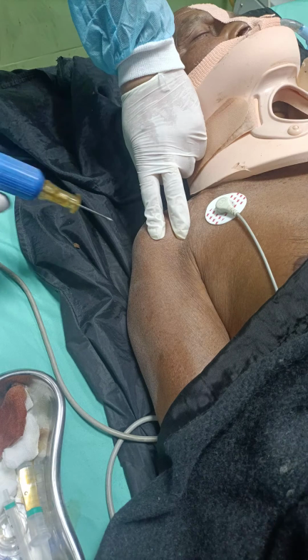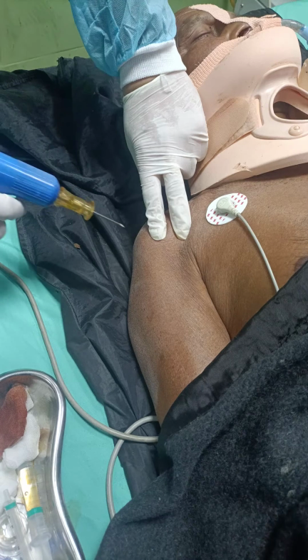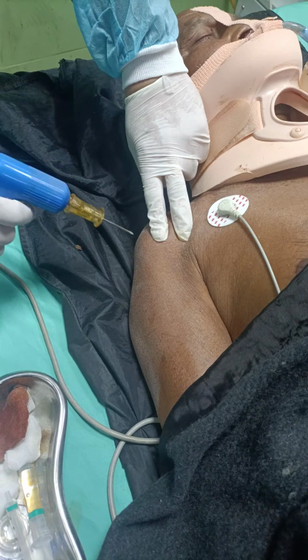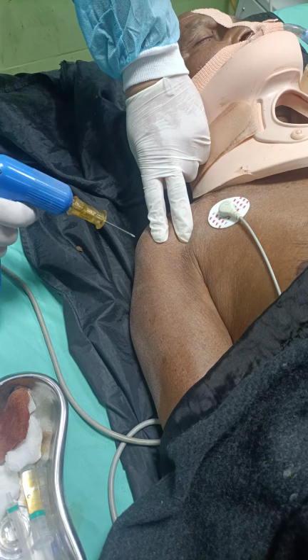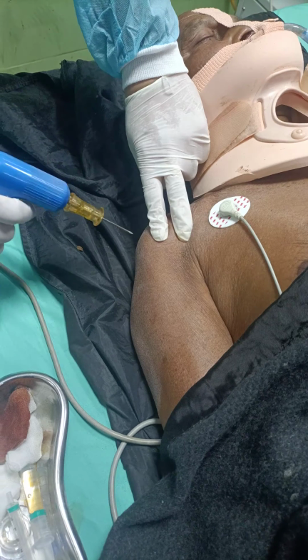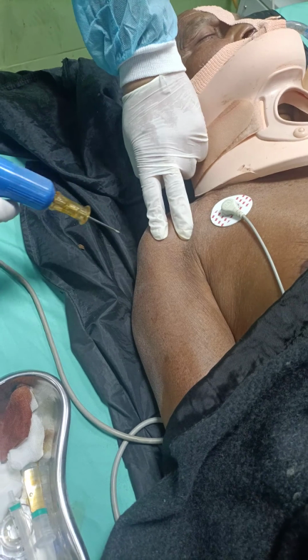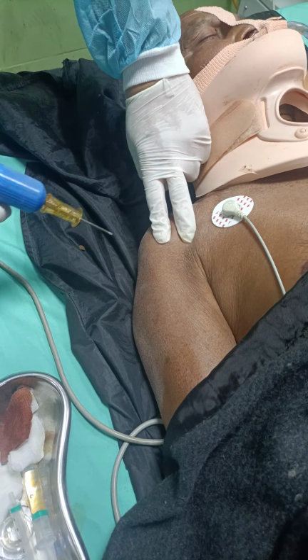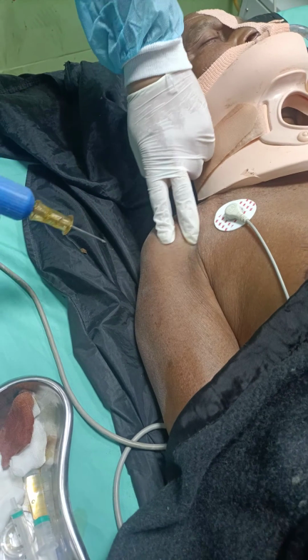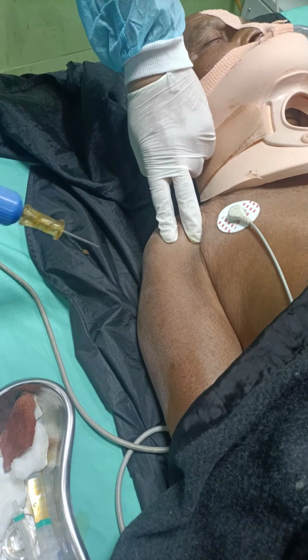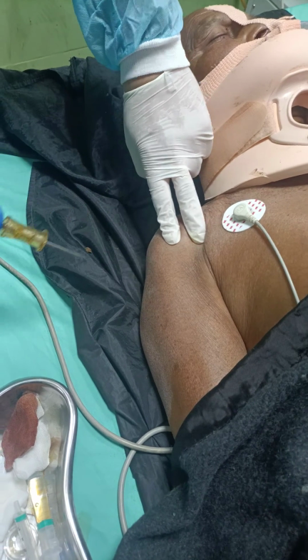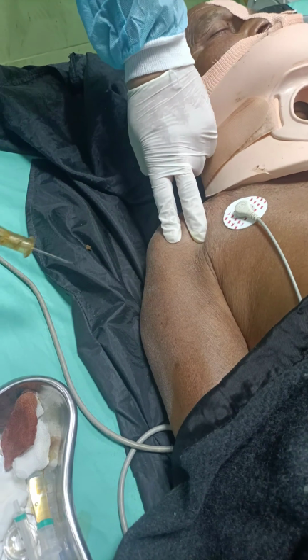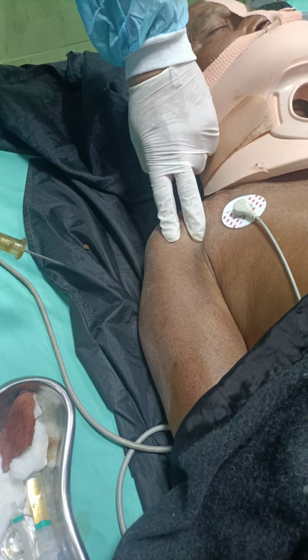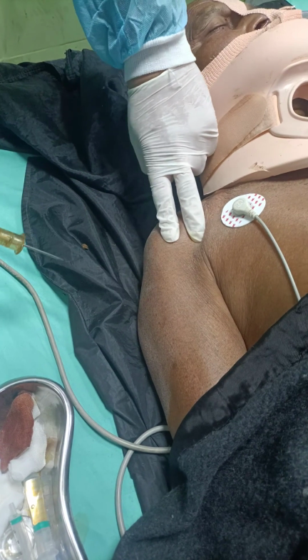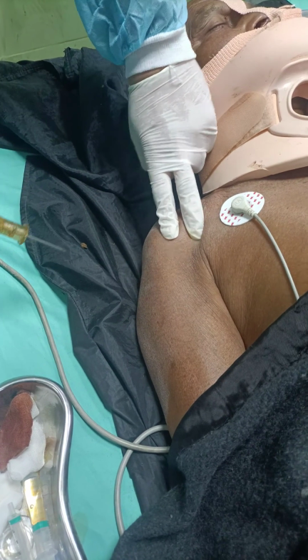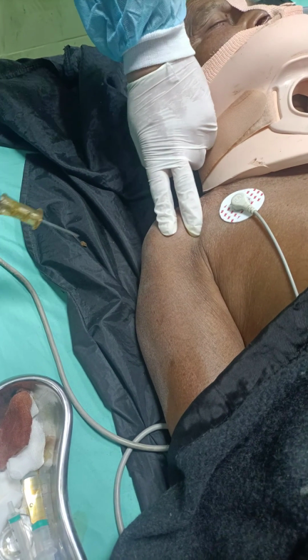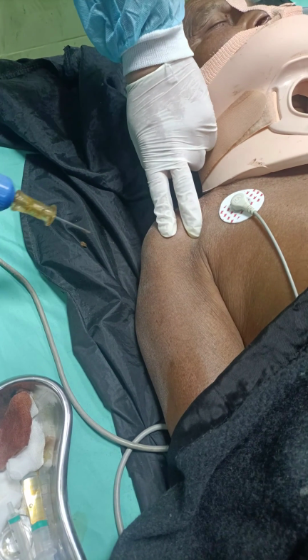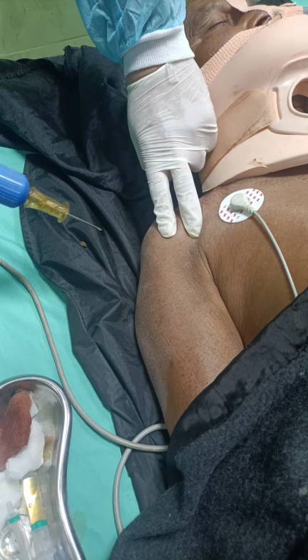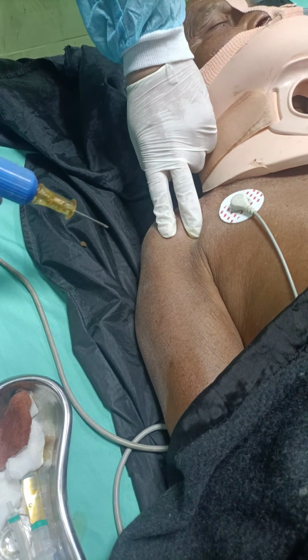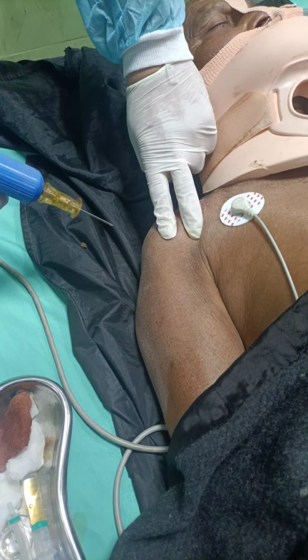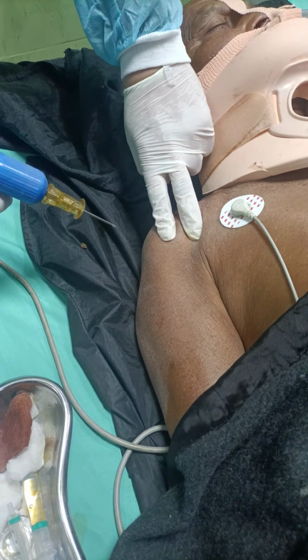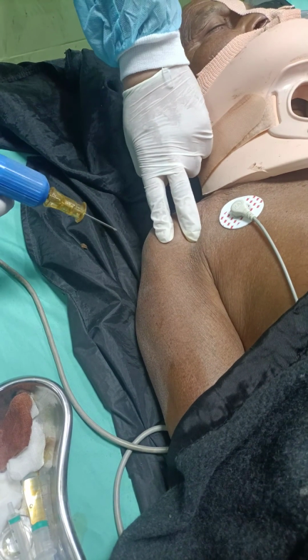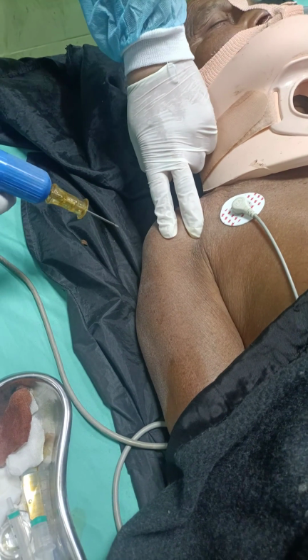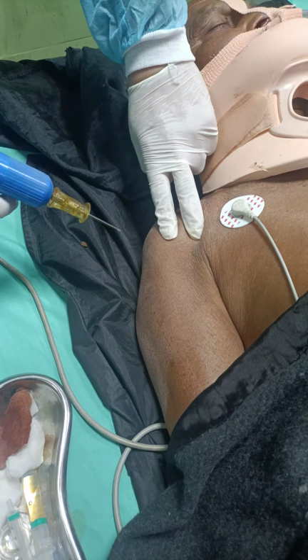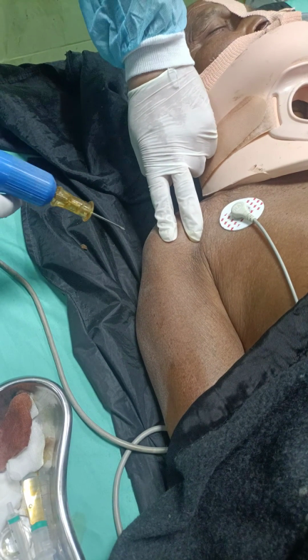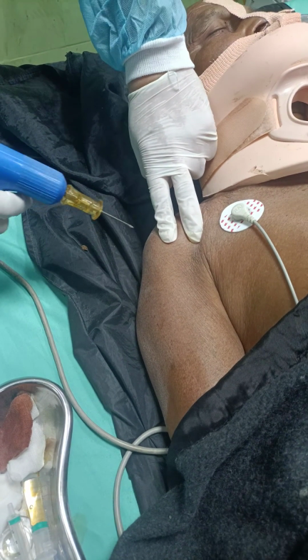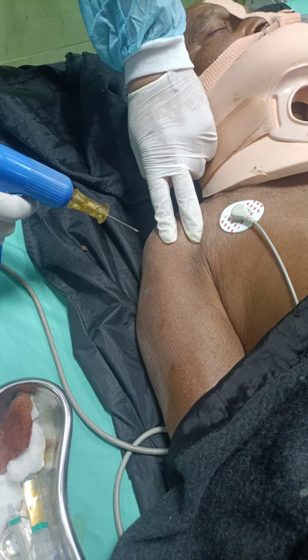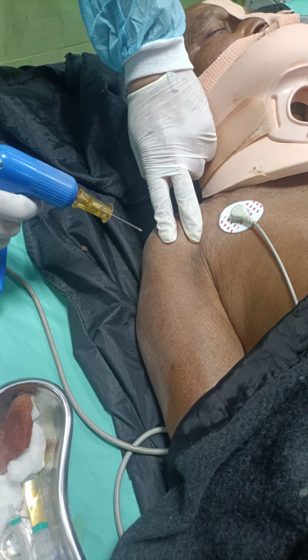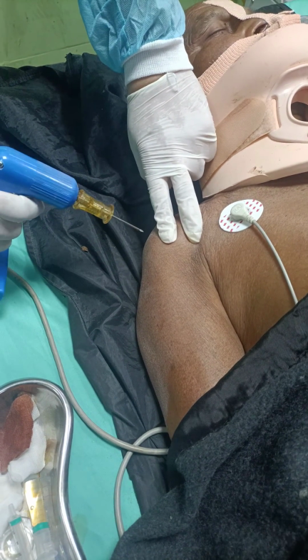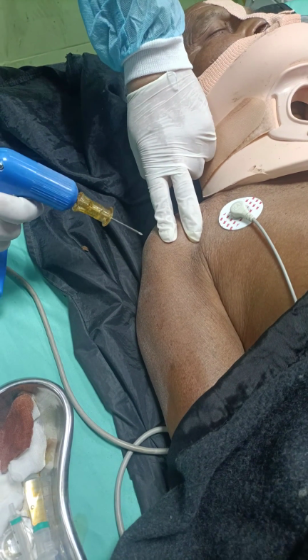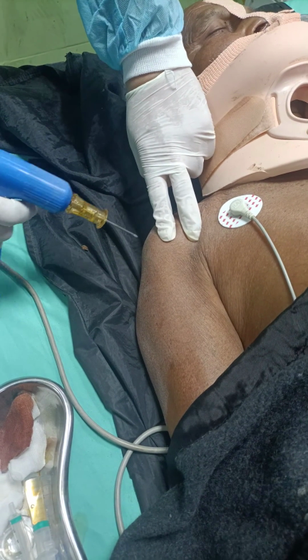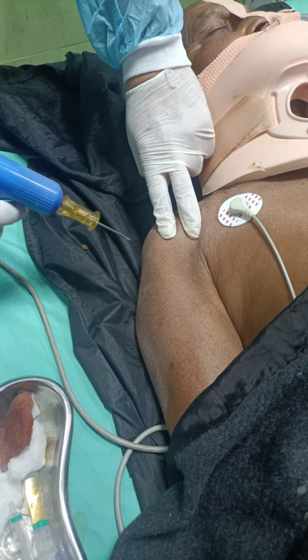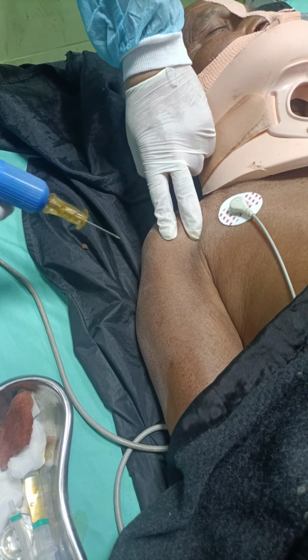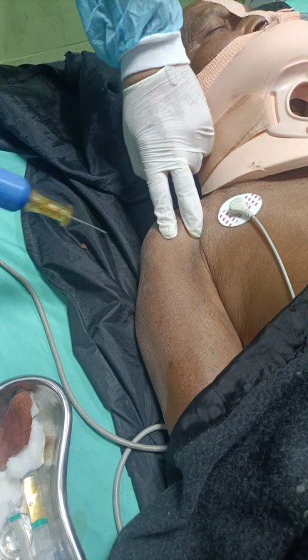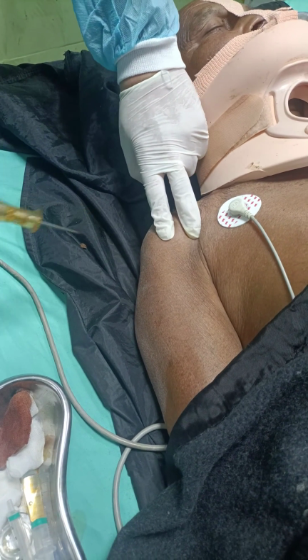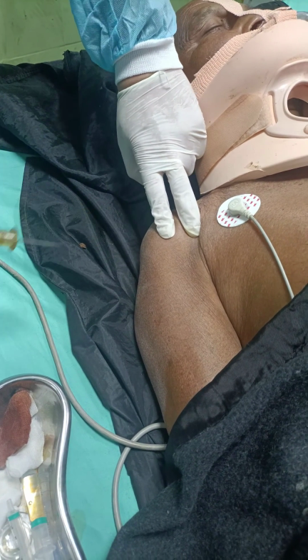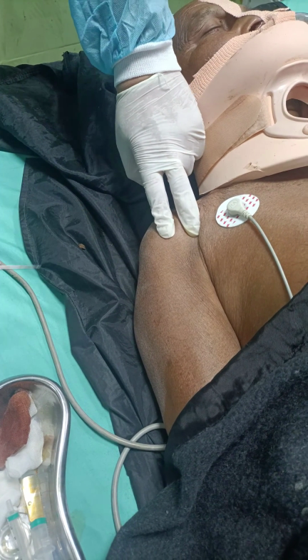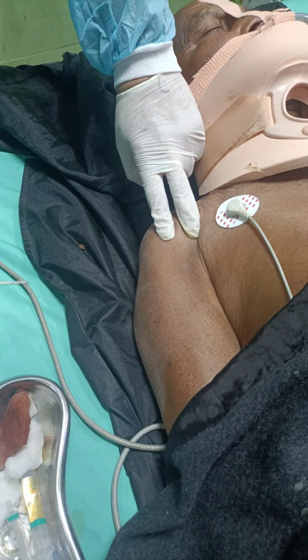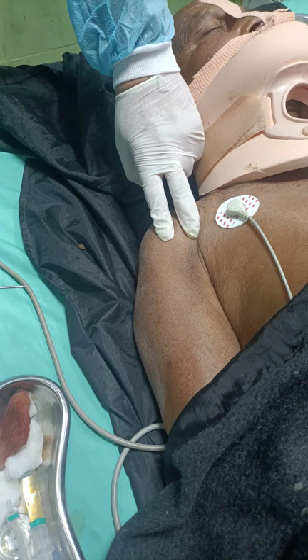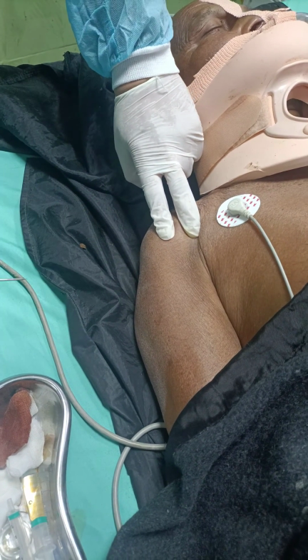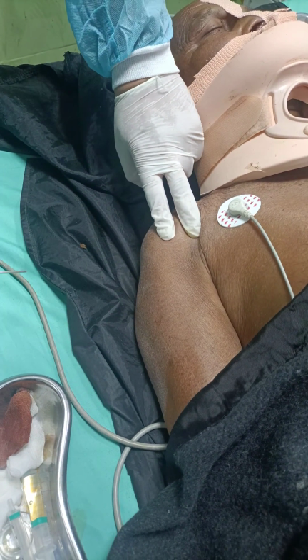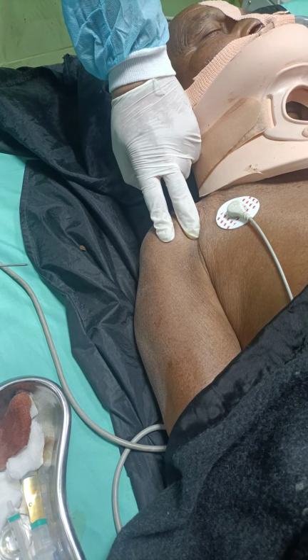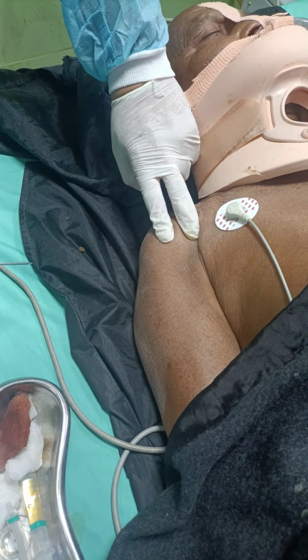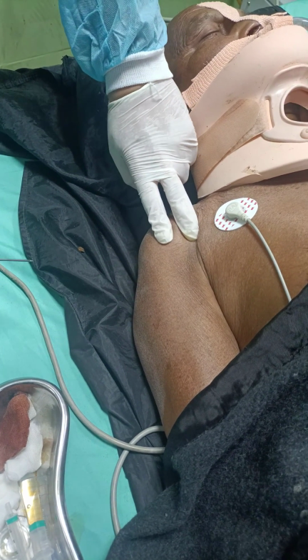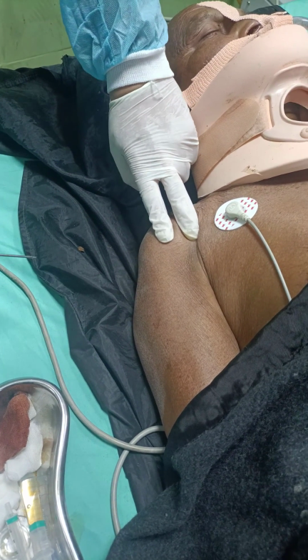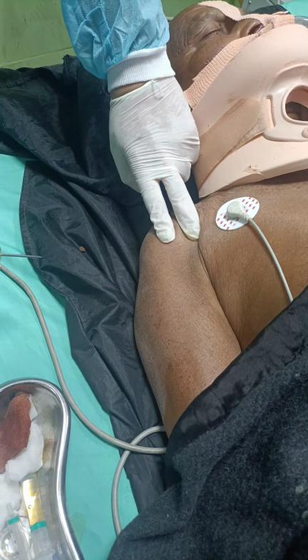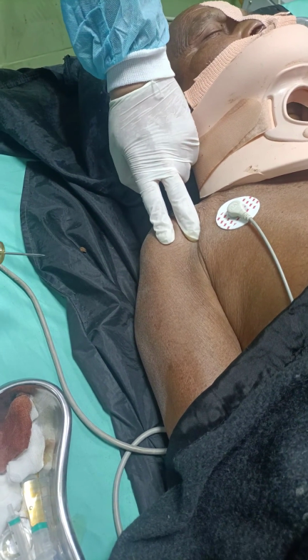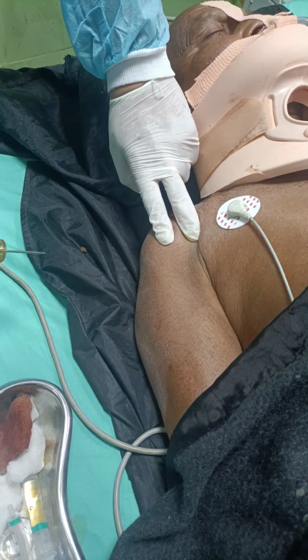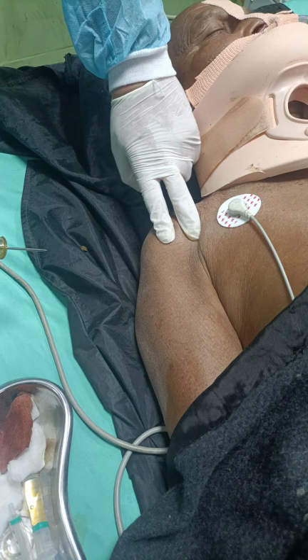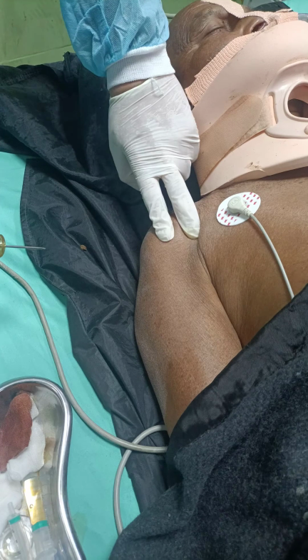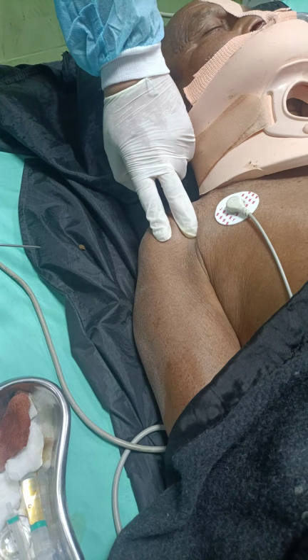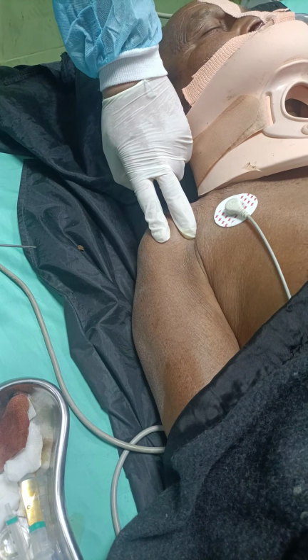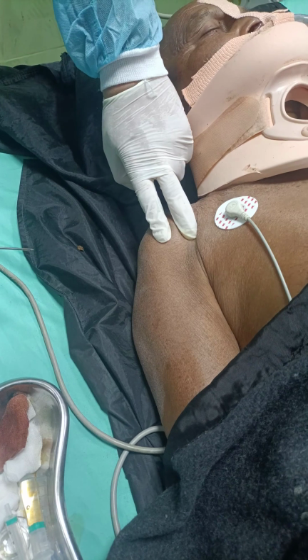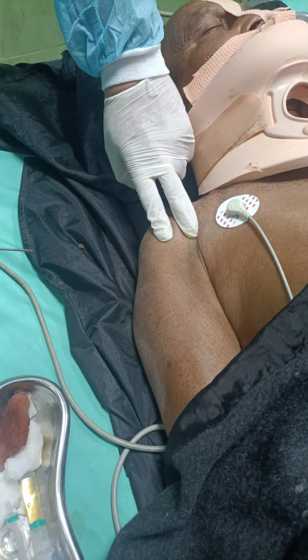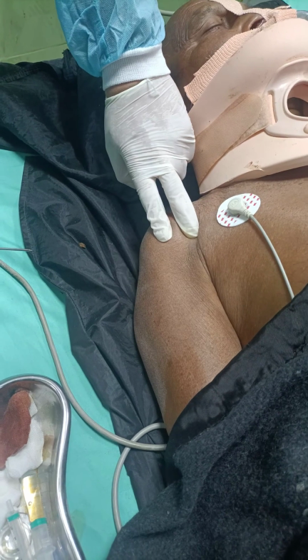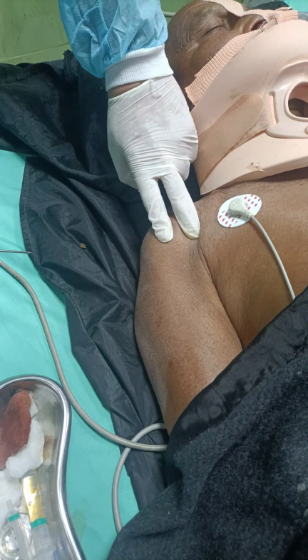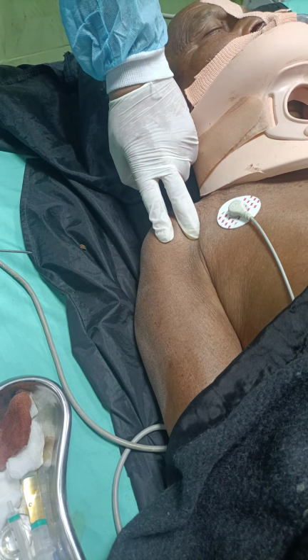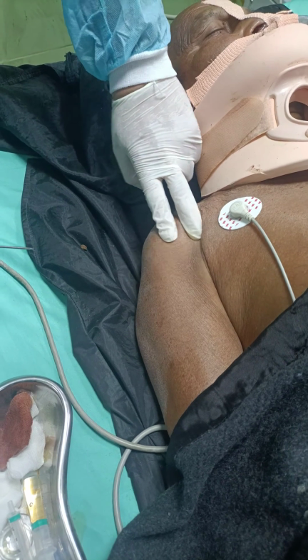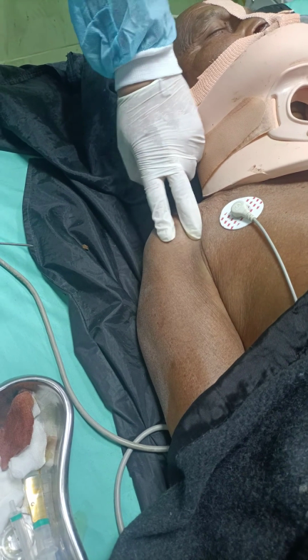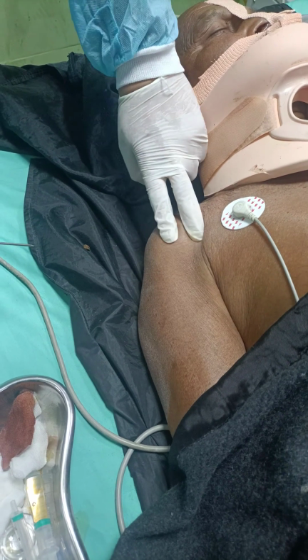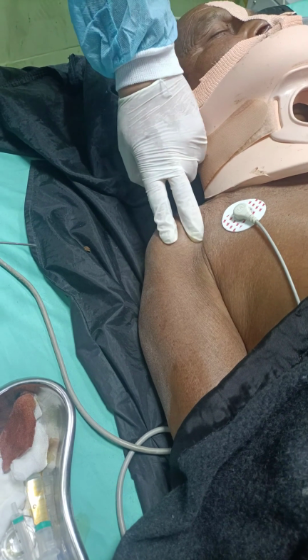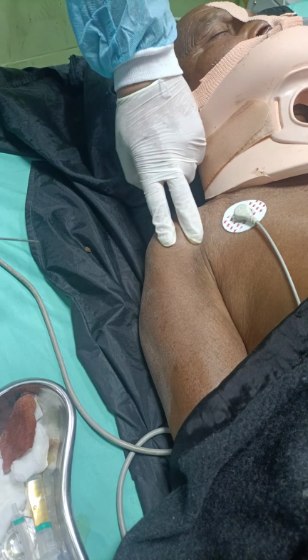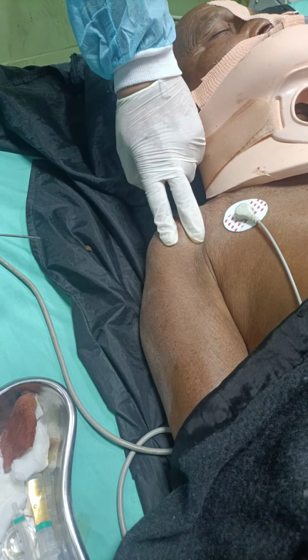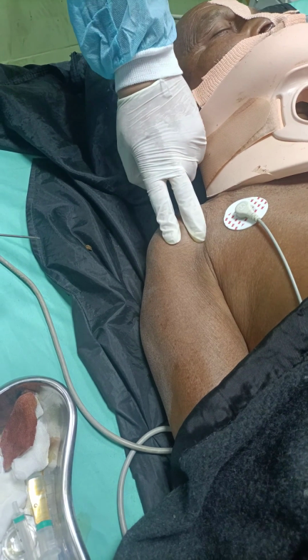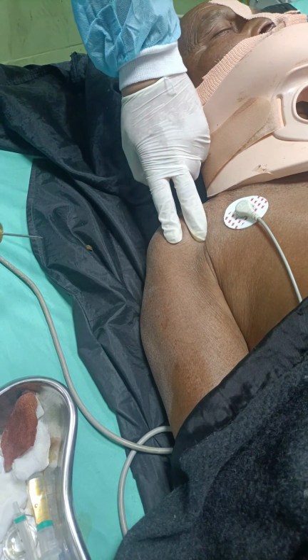Patient with difficult vascular access is going for humeral IO access using the two-finger technique.